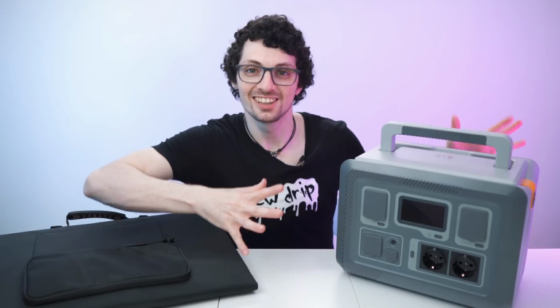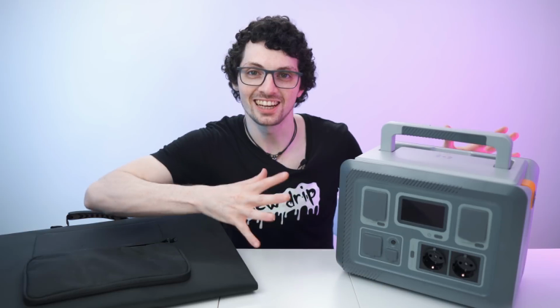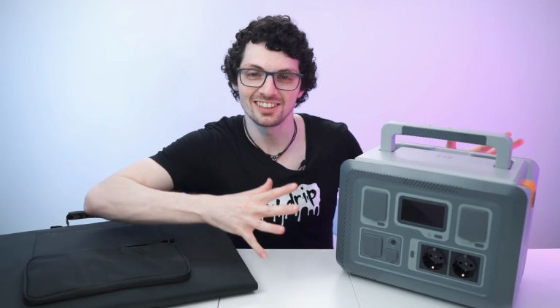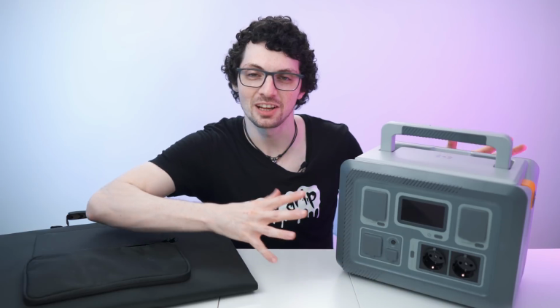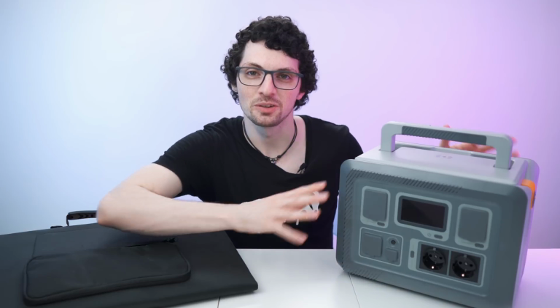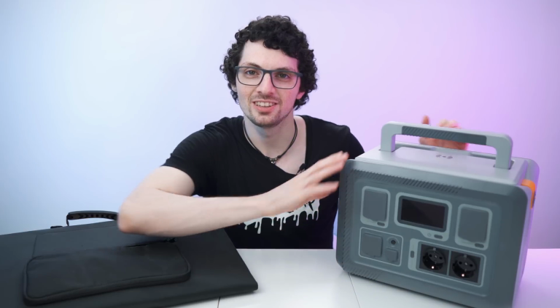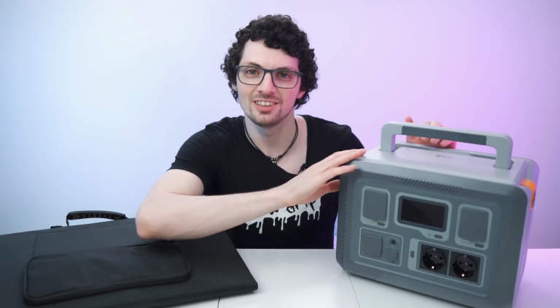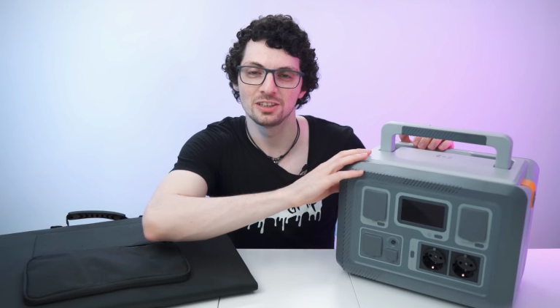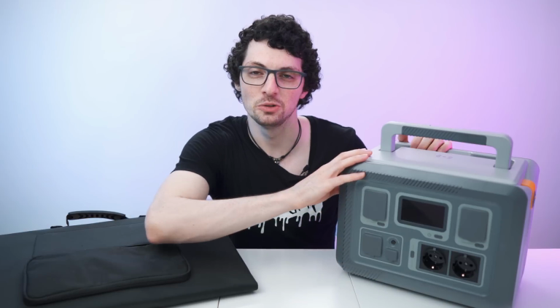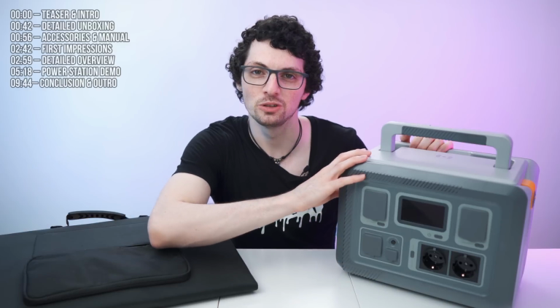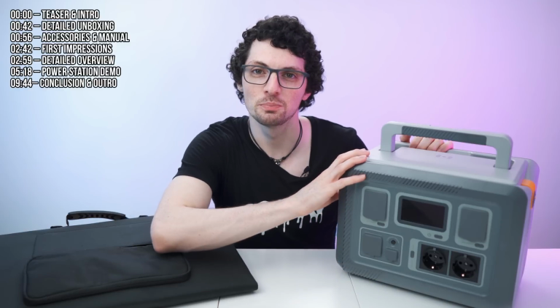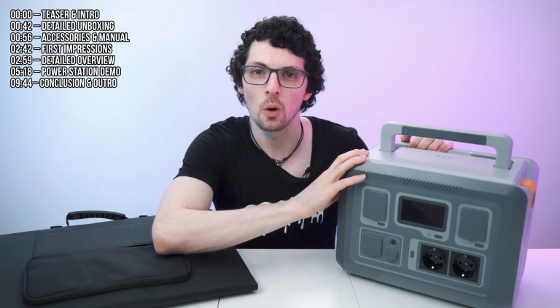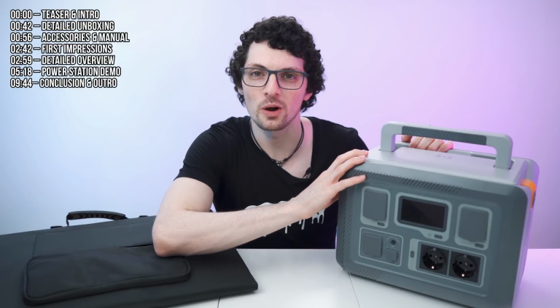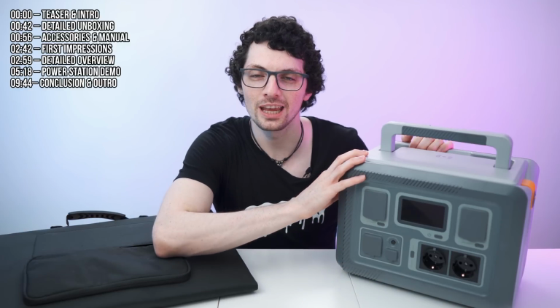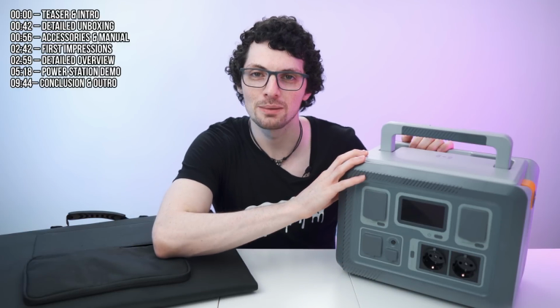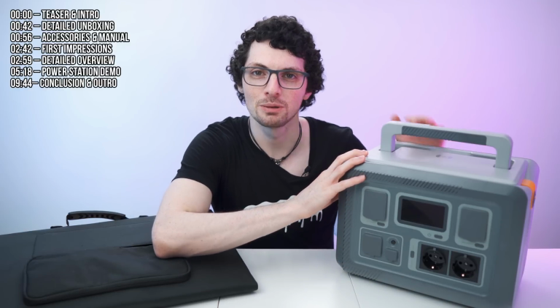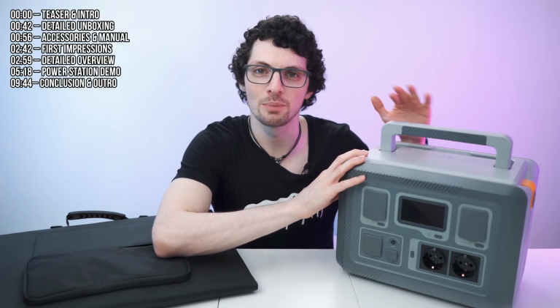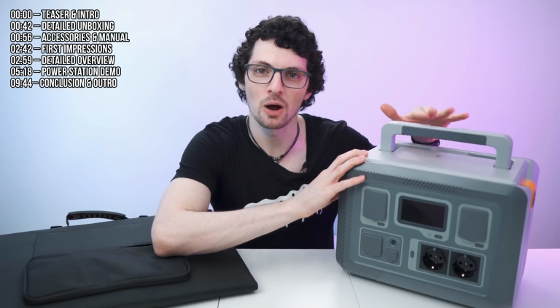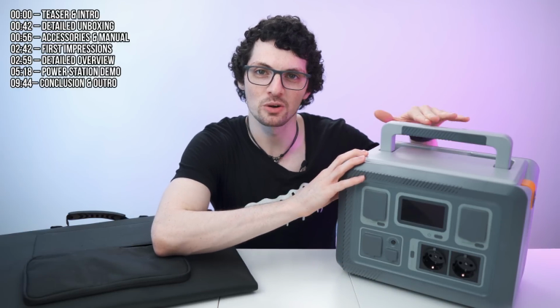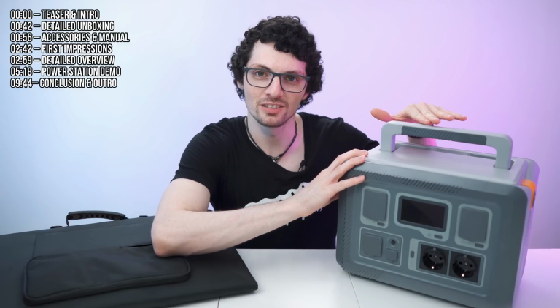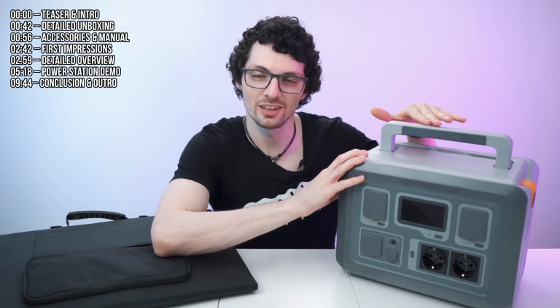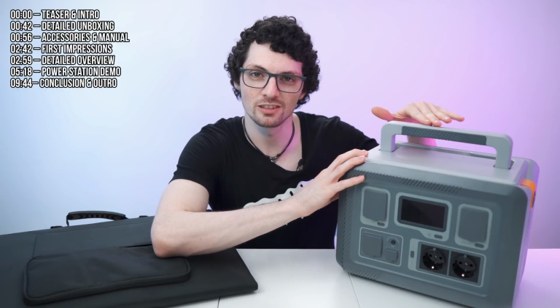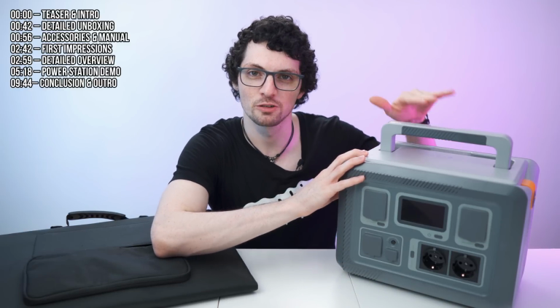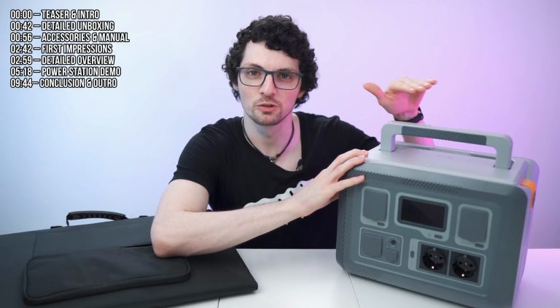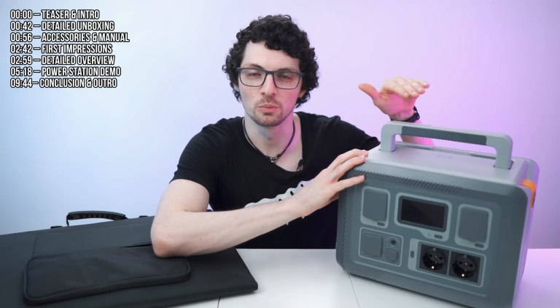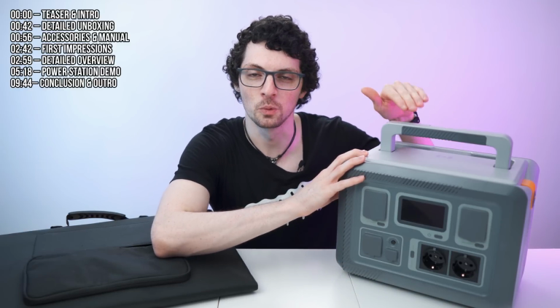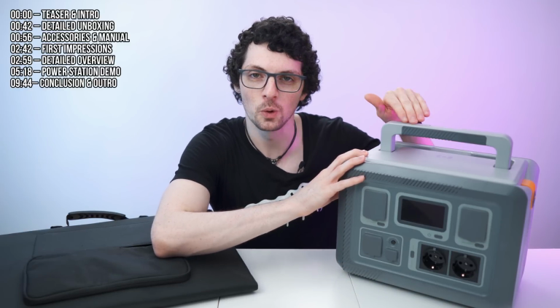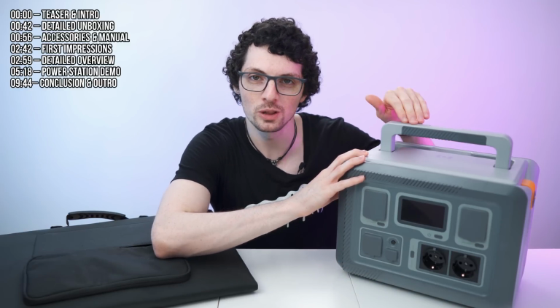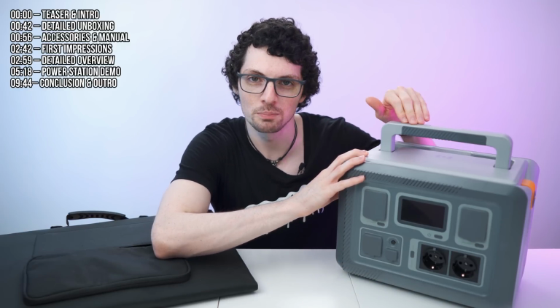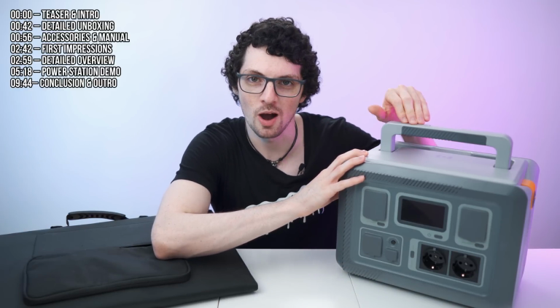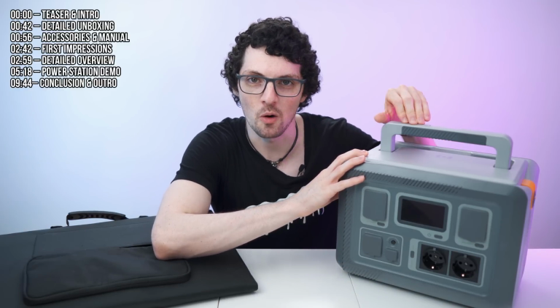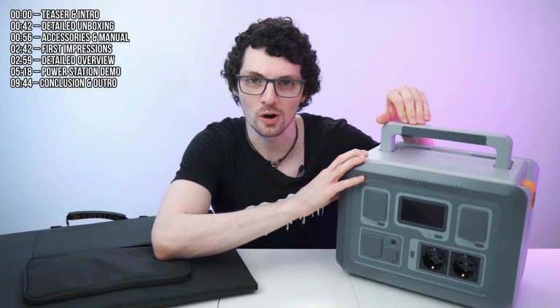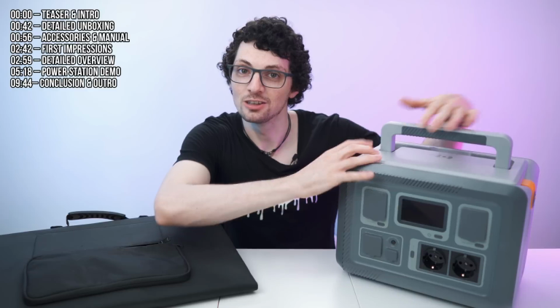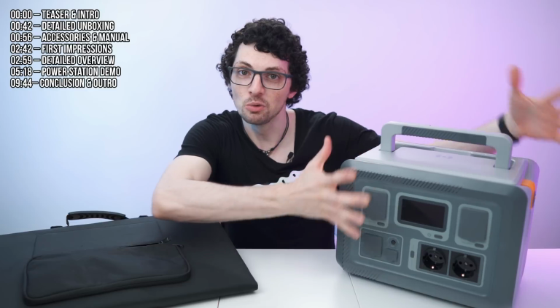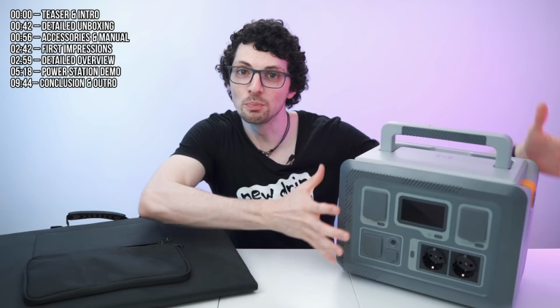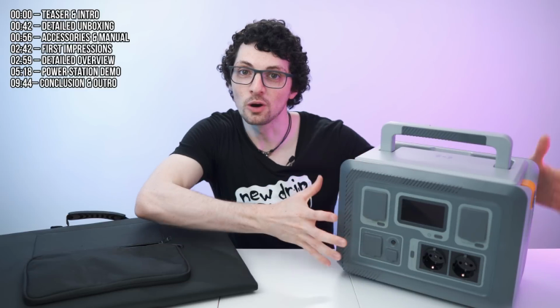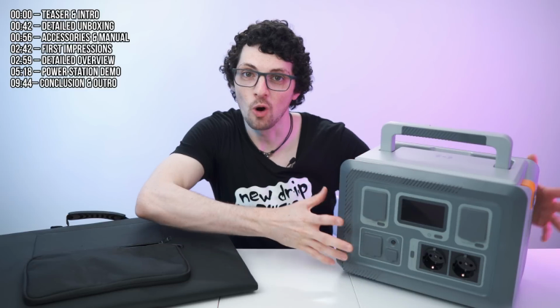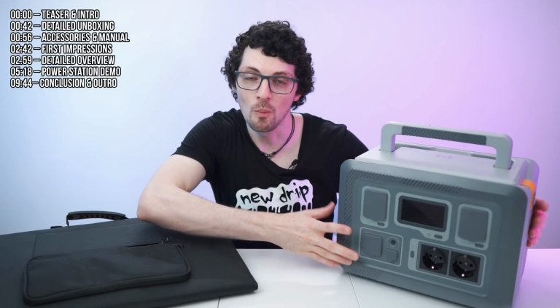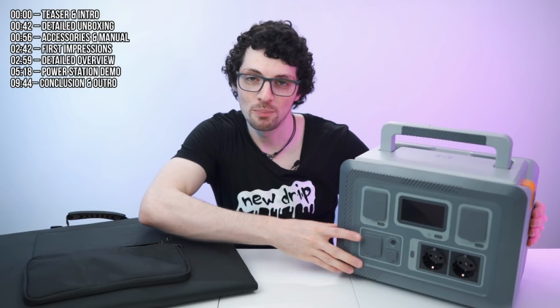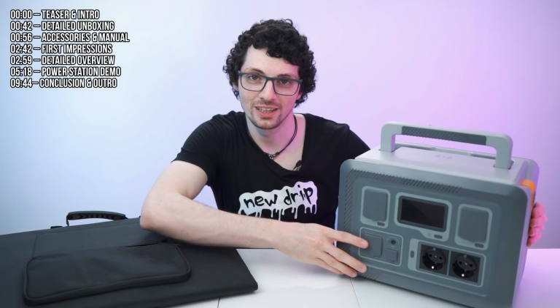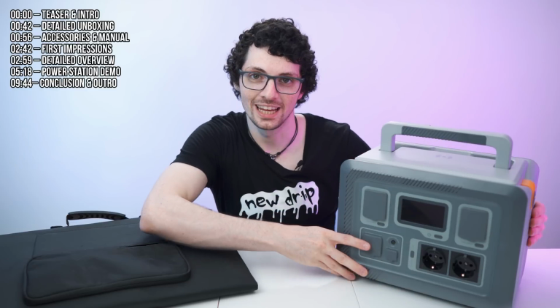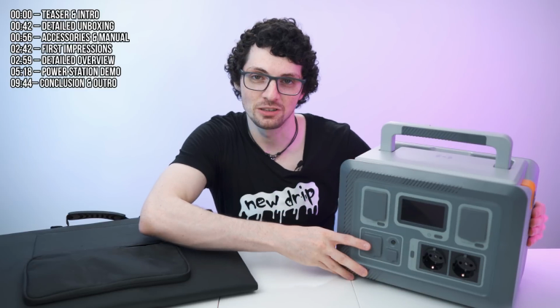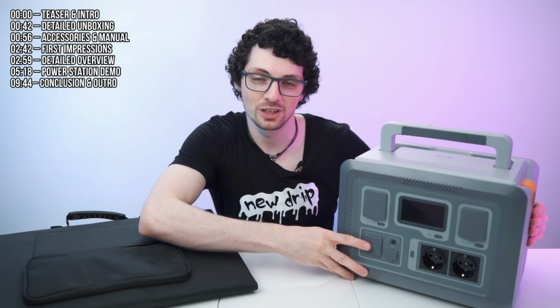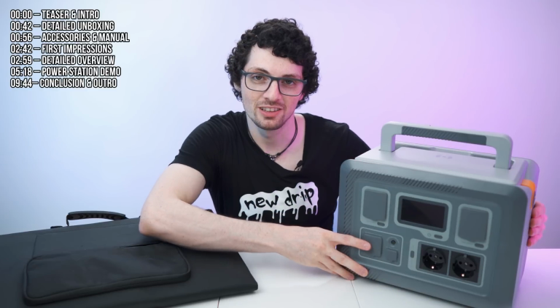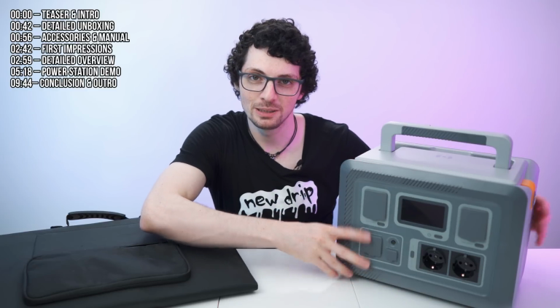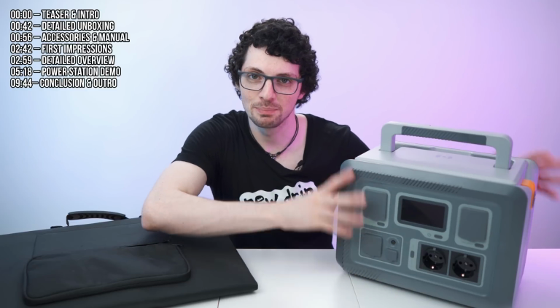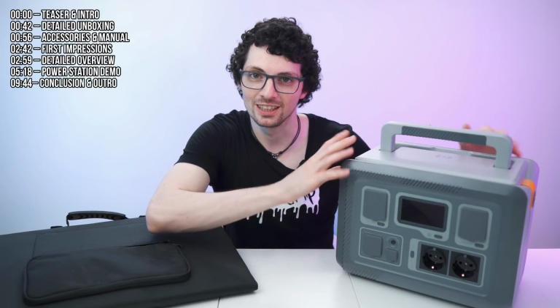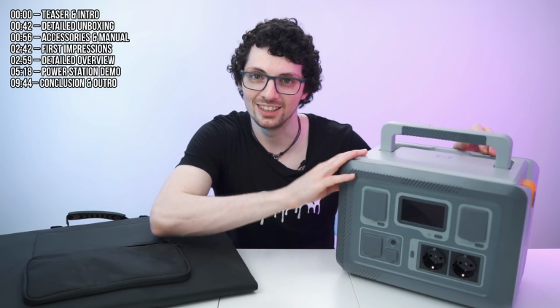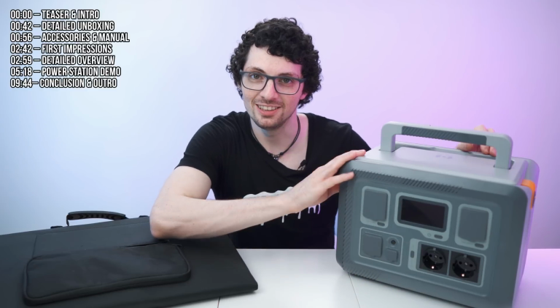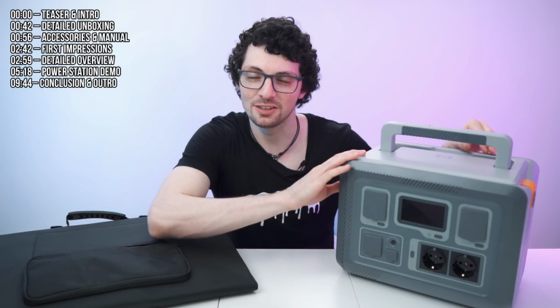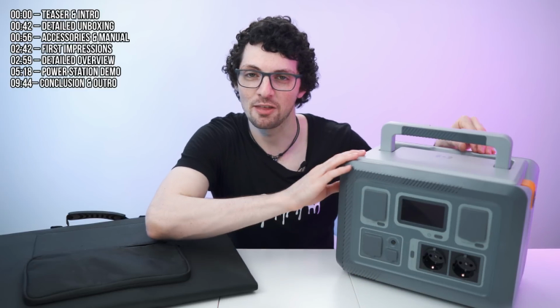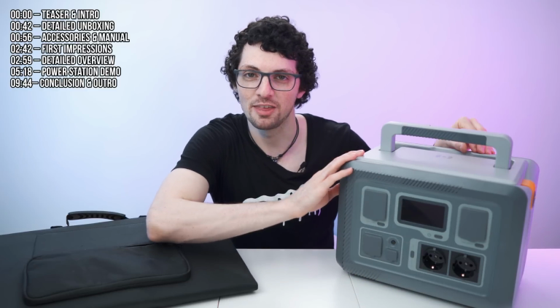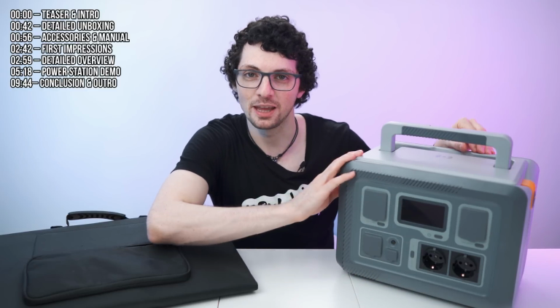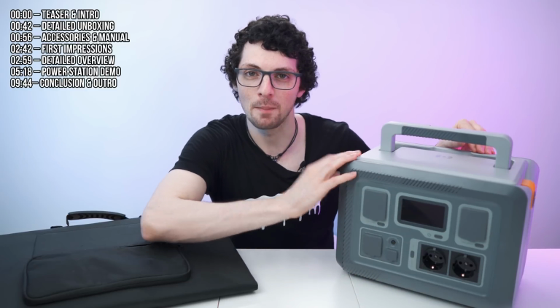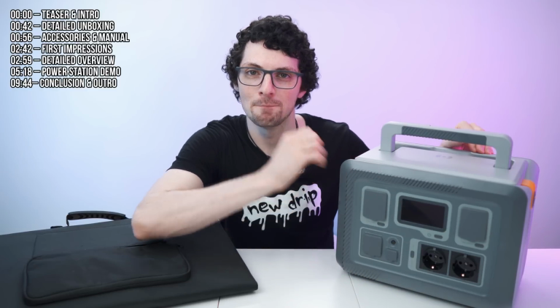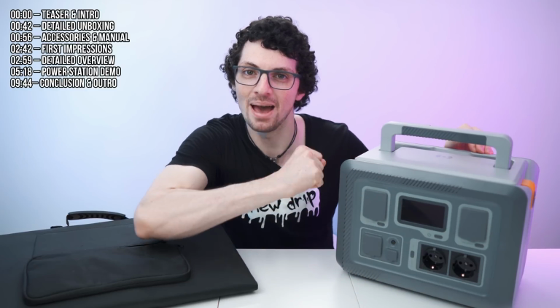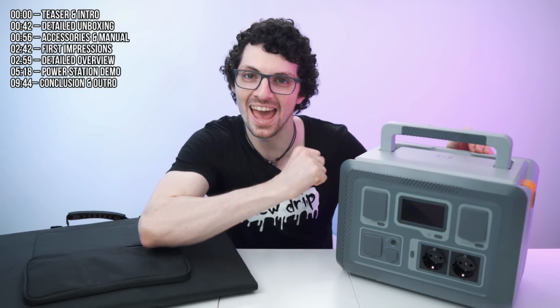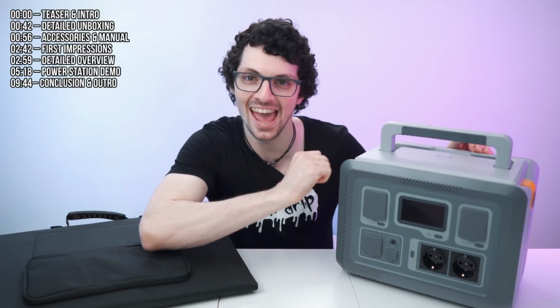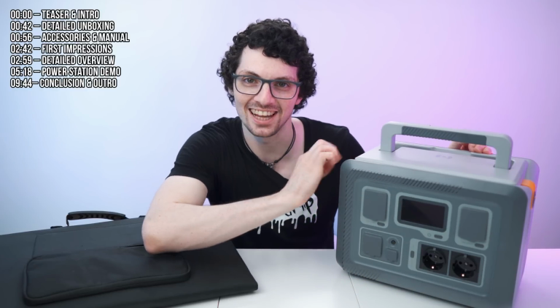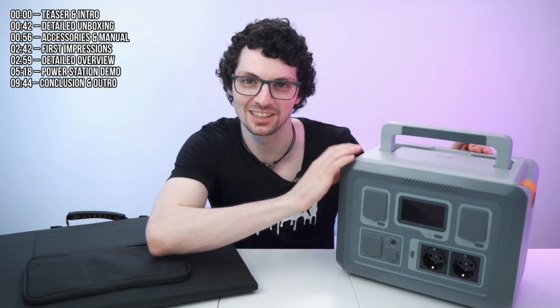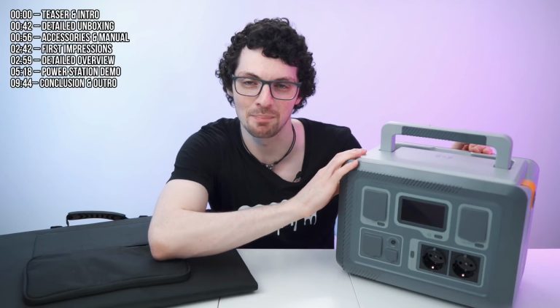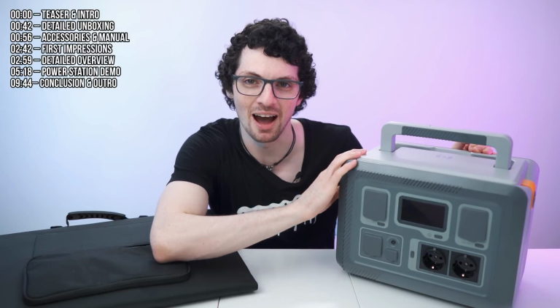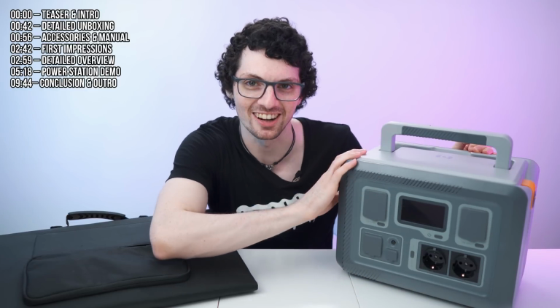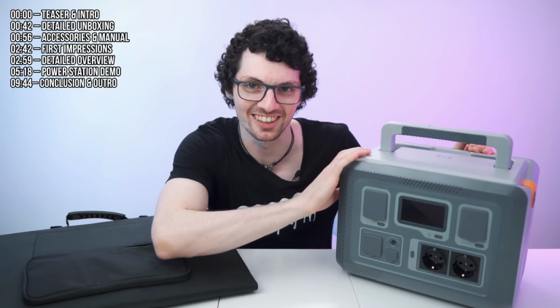Check this out. This is the newest portable power station from WorldPower. Super compact as you can see, but this thing packs a punch.